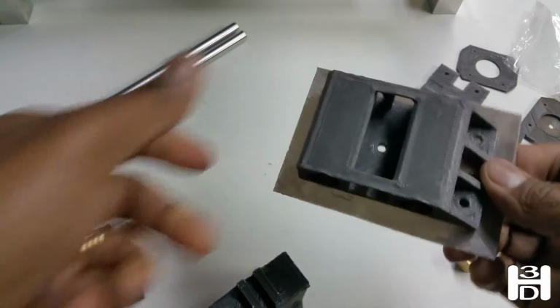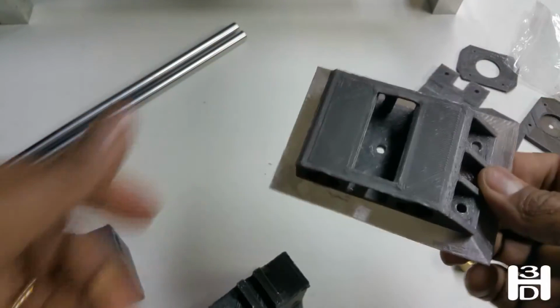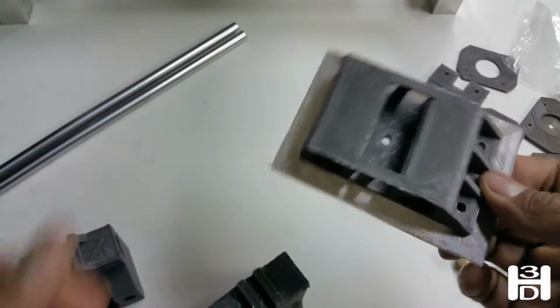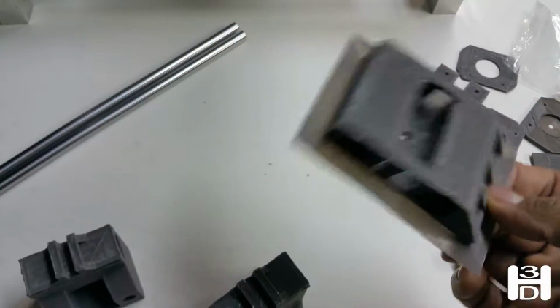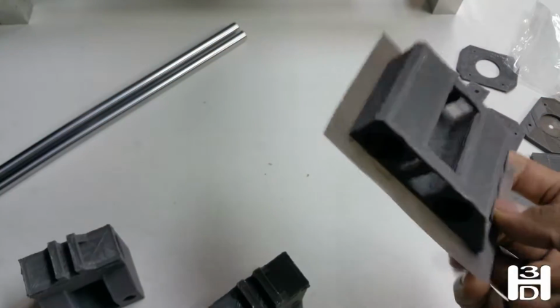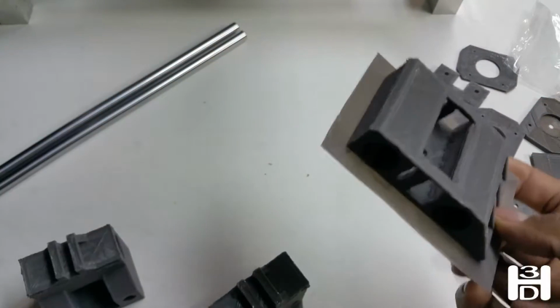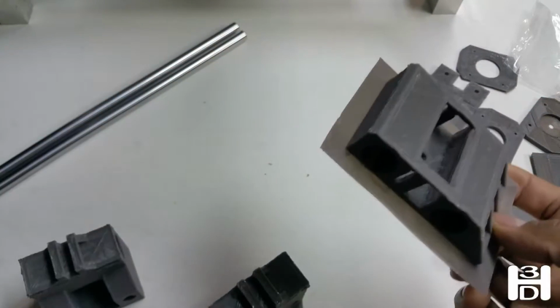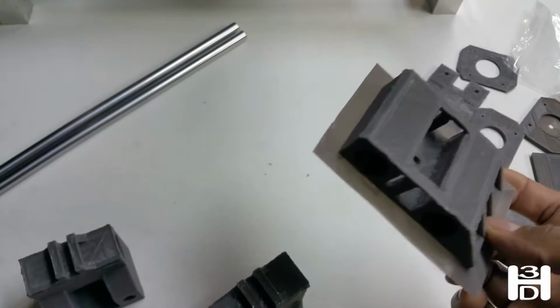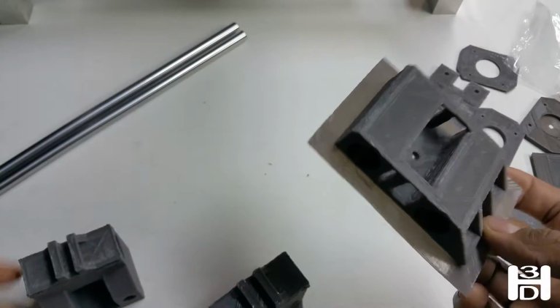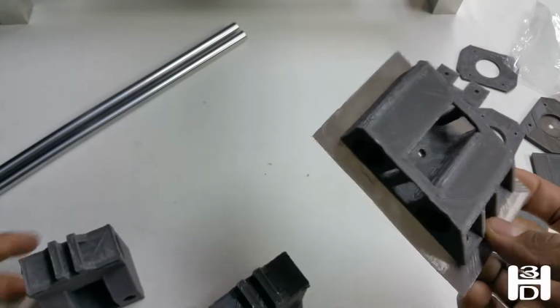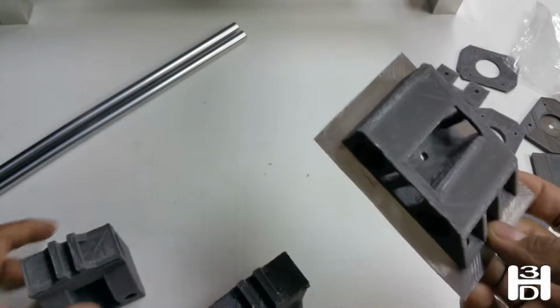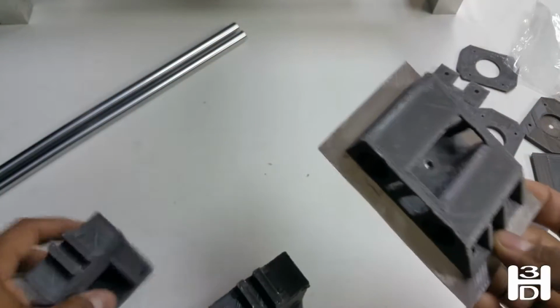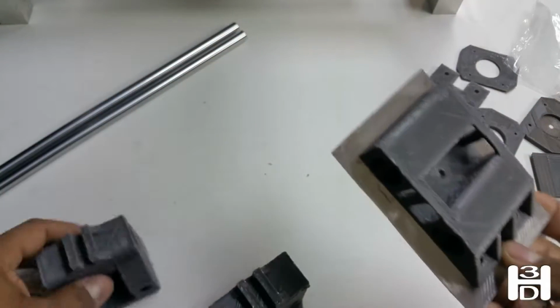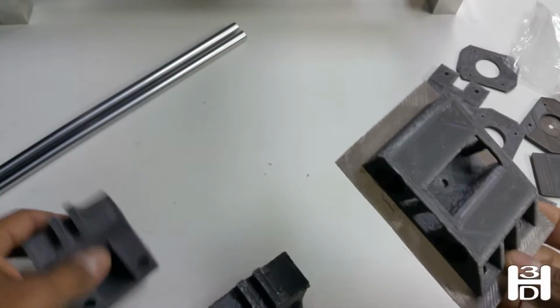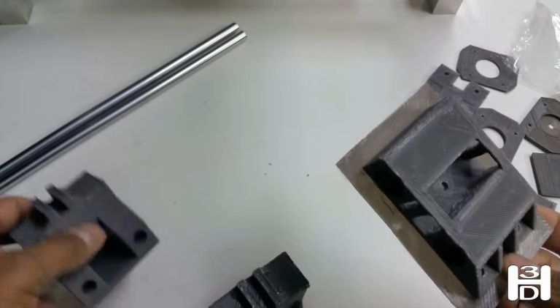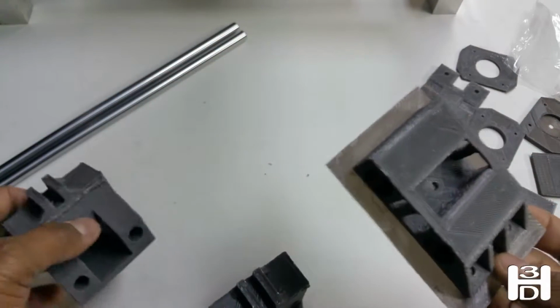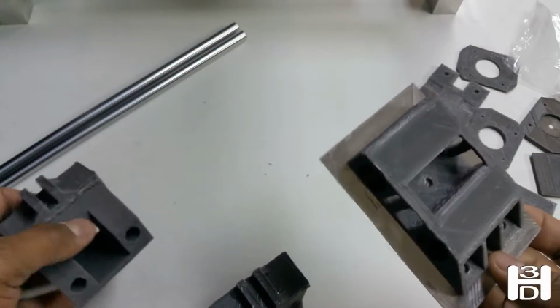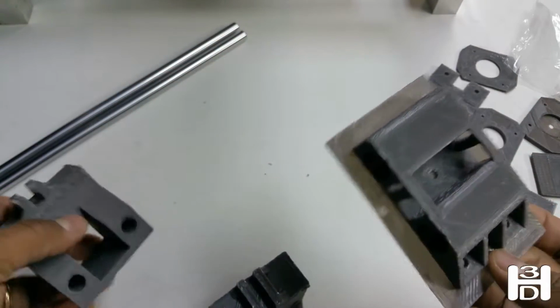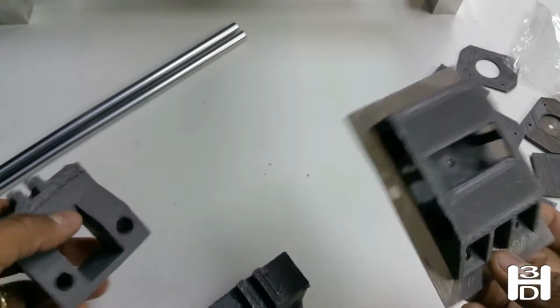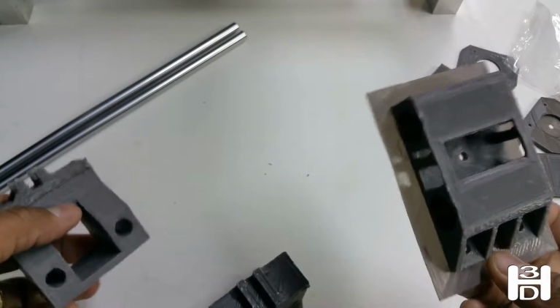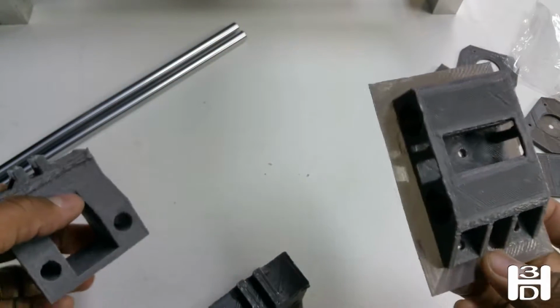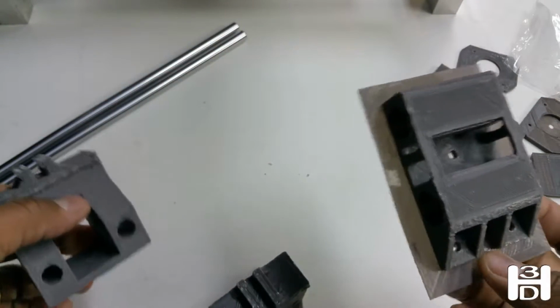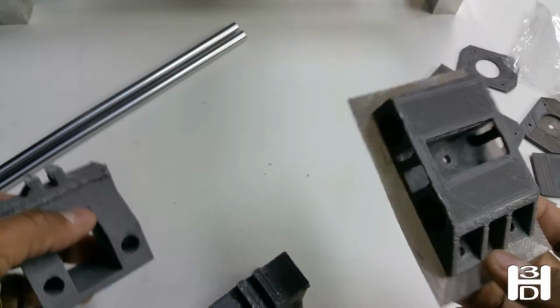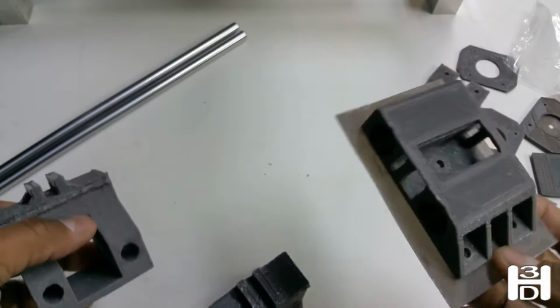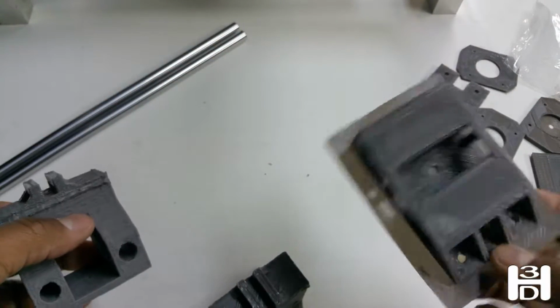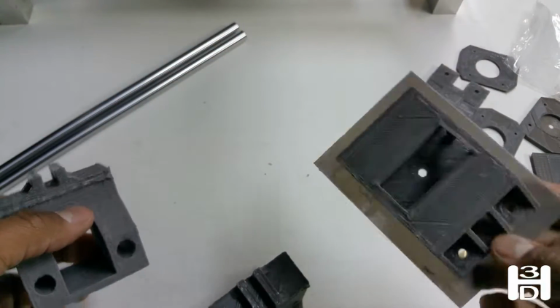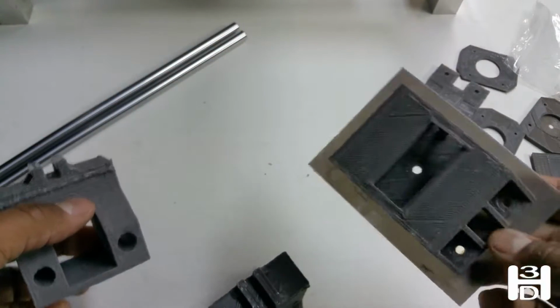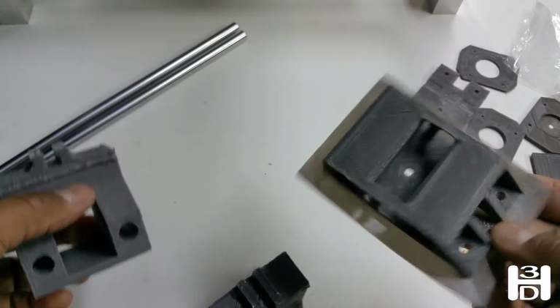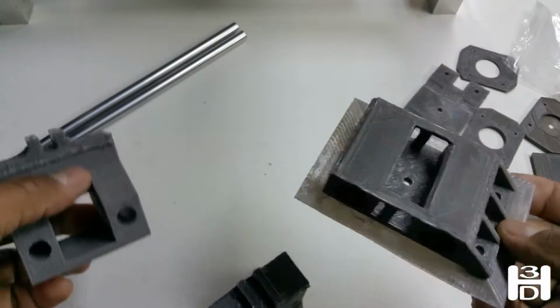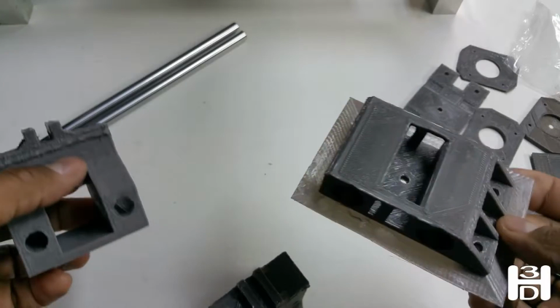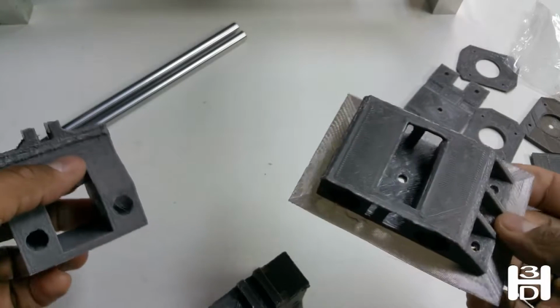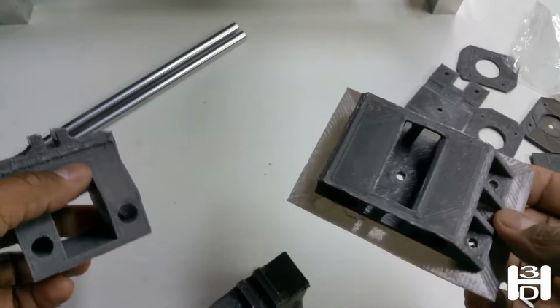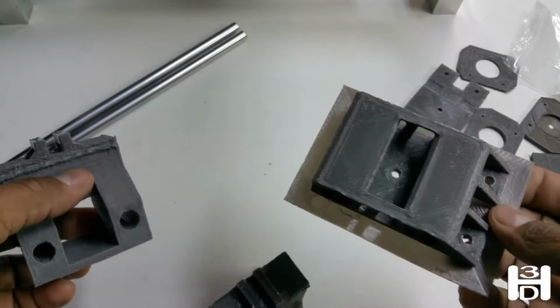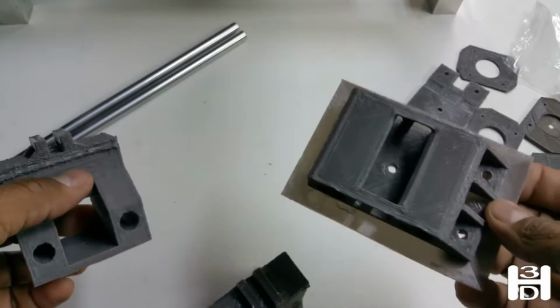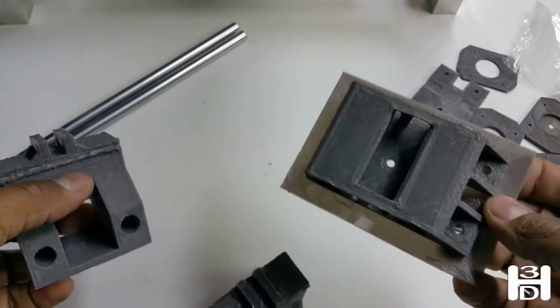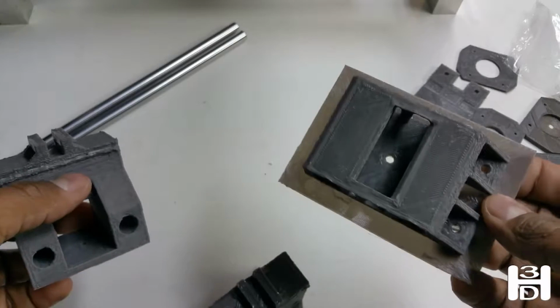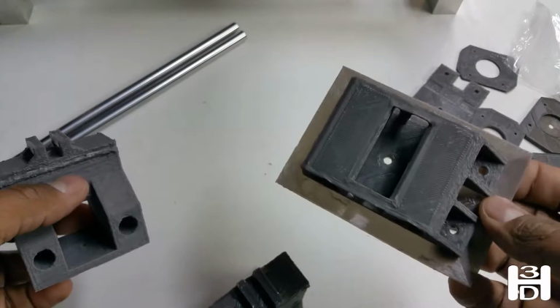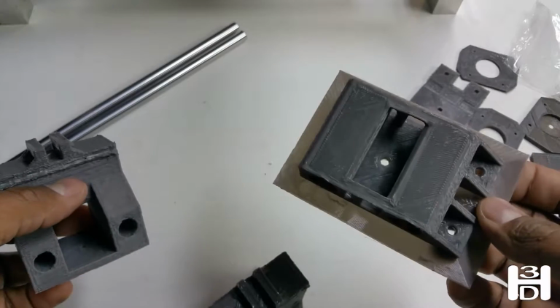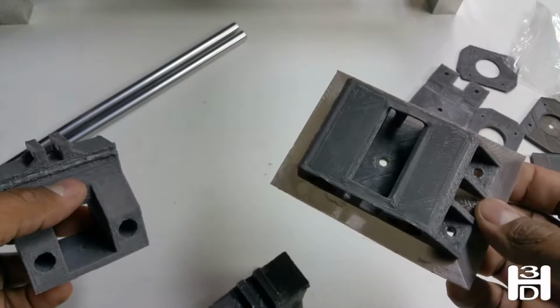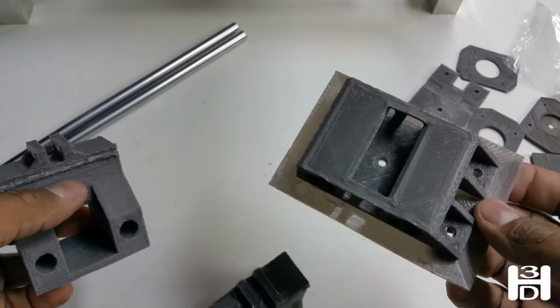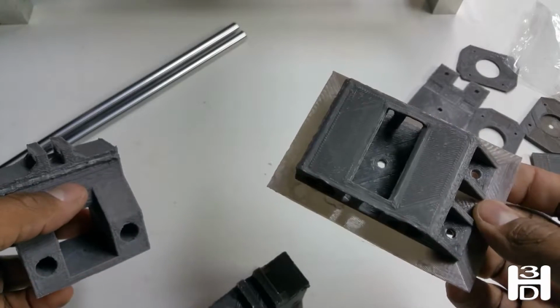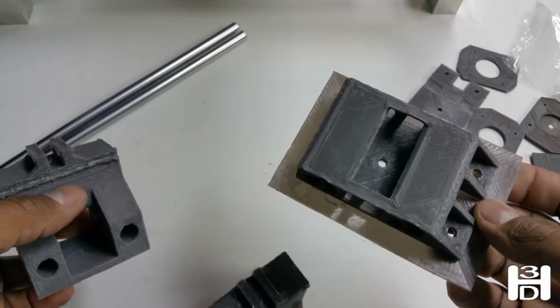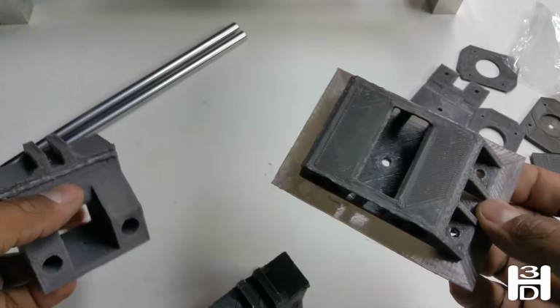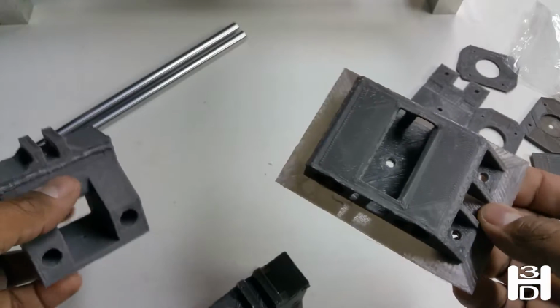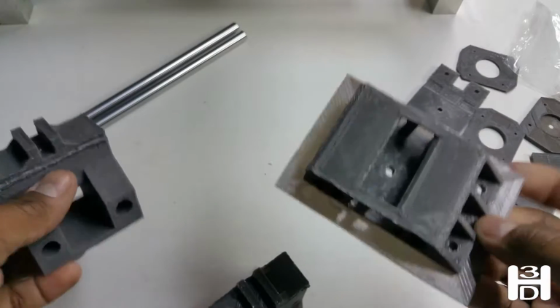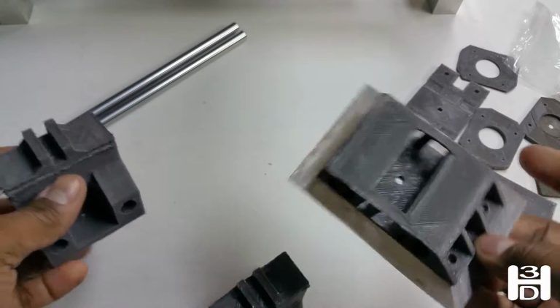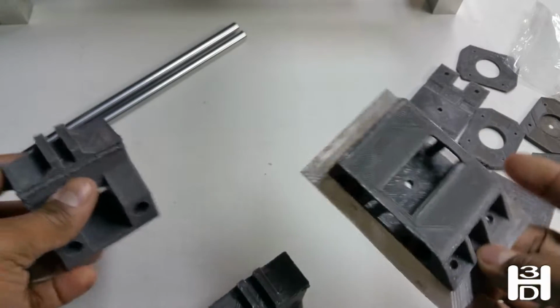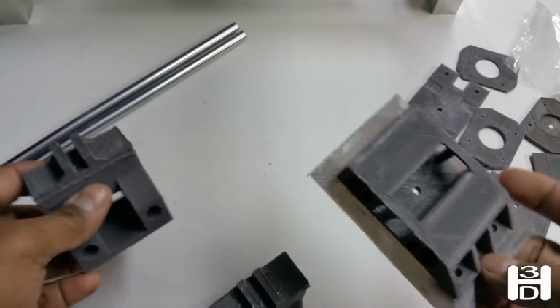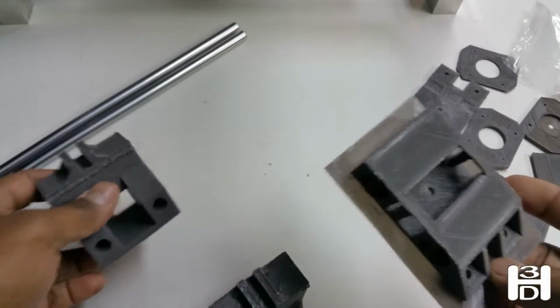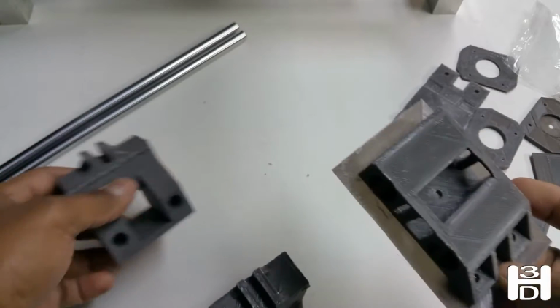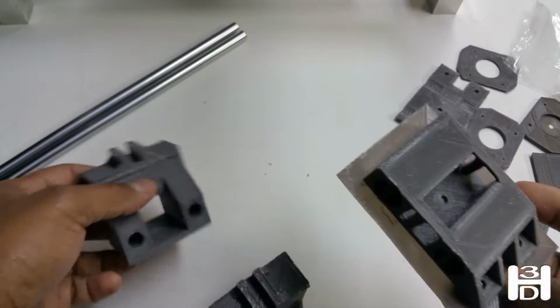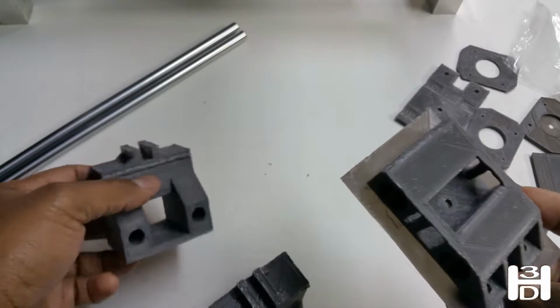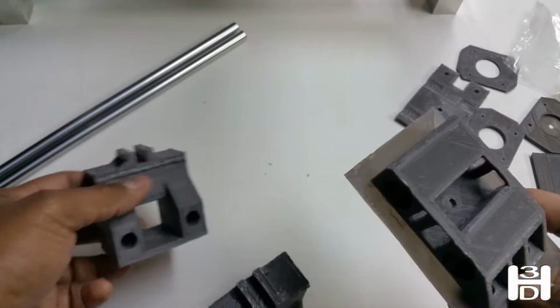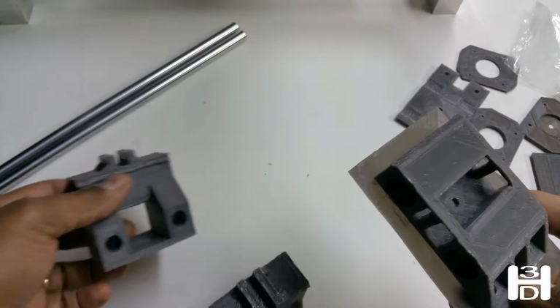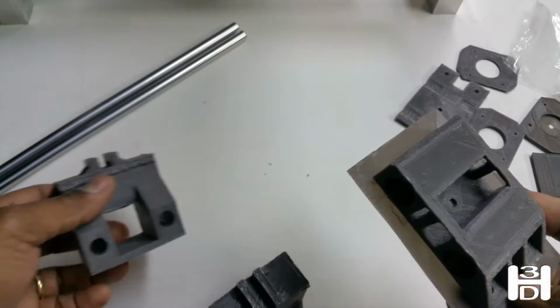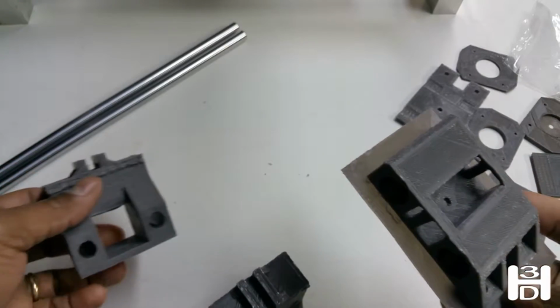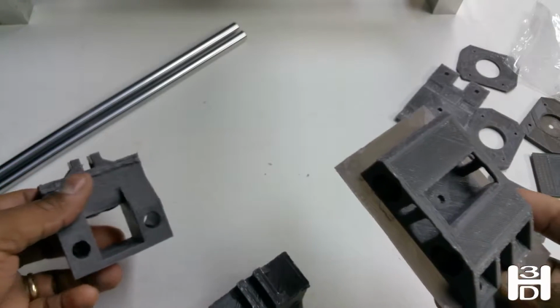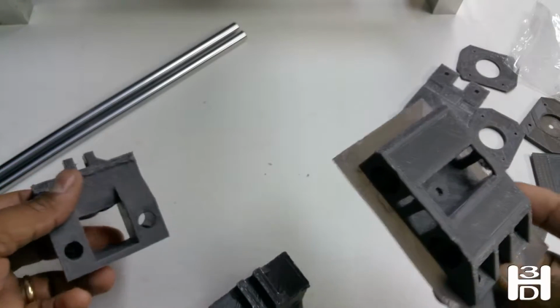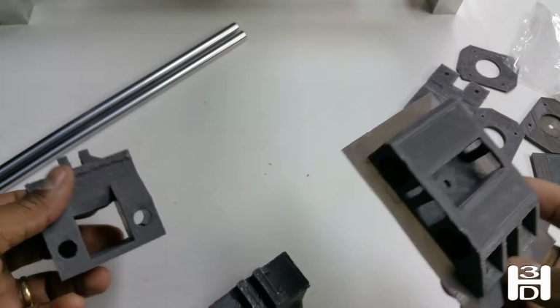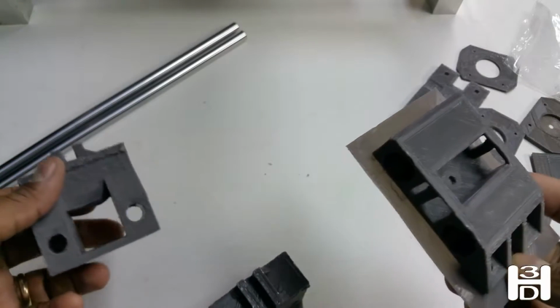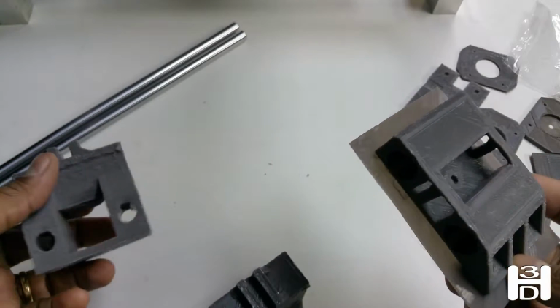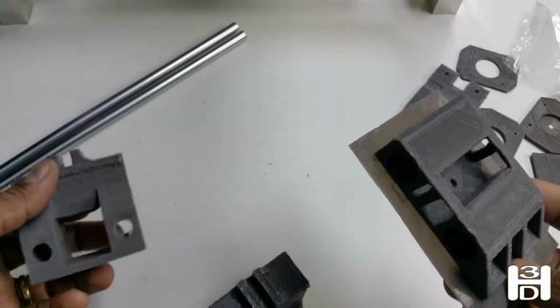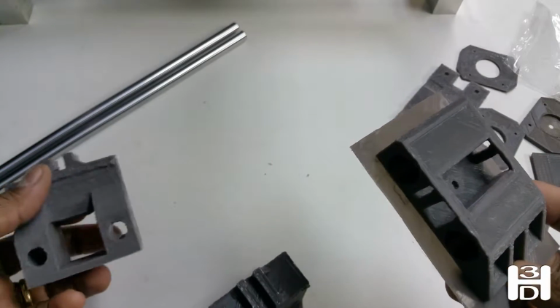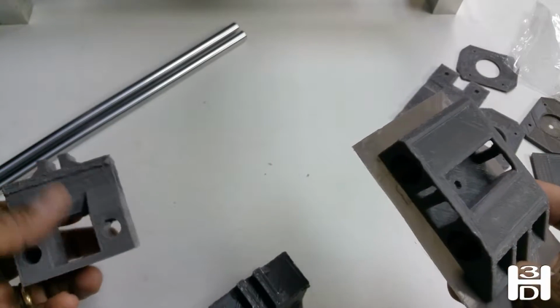I have models of these items available for you online and there will be a link to that.